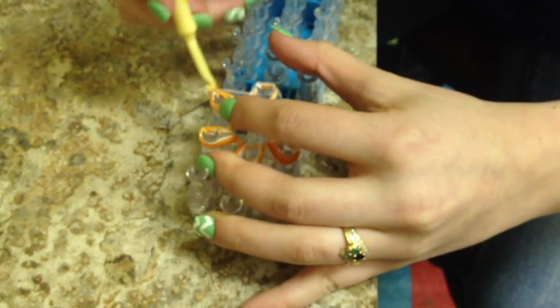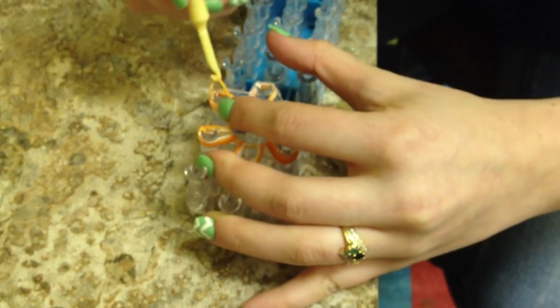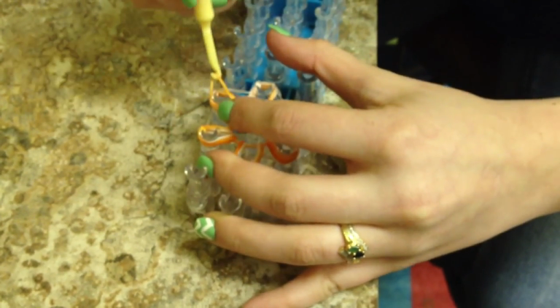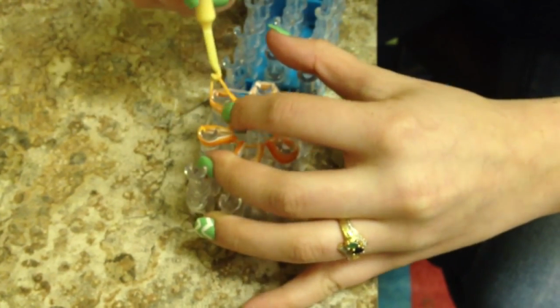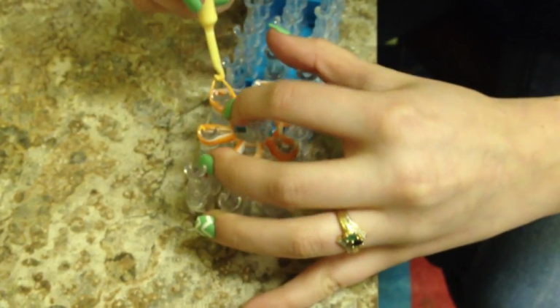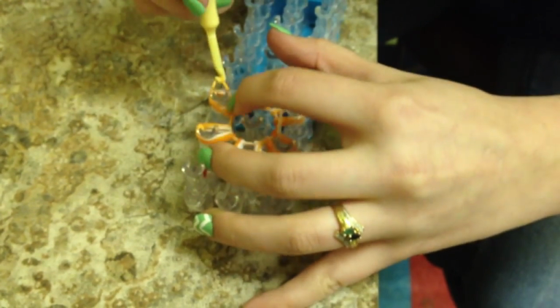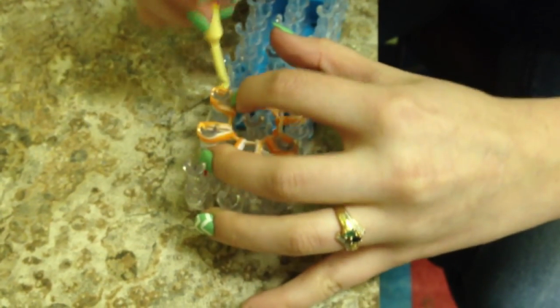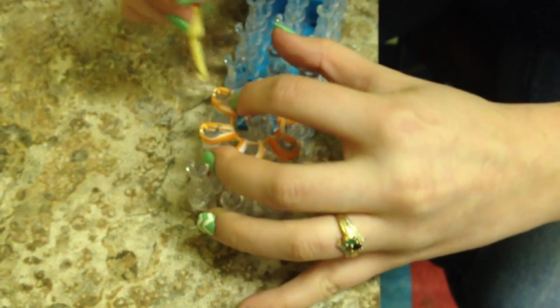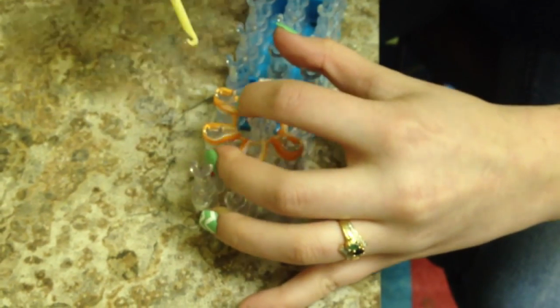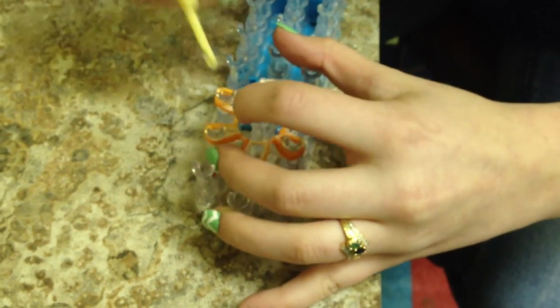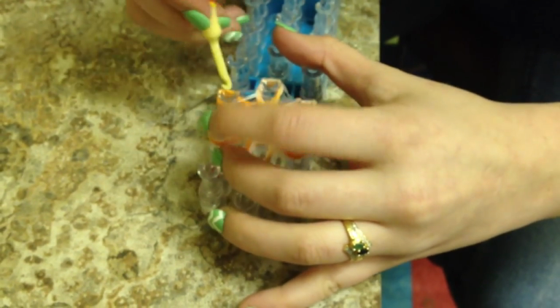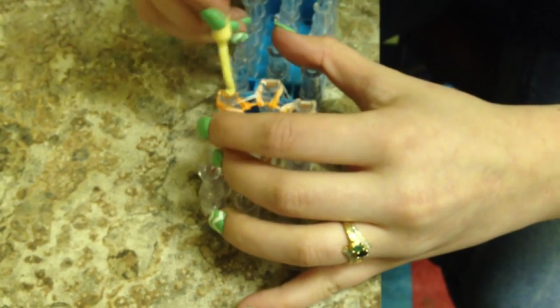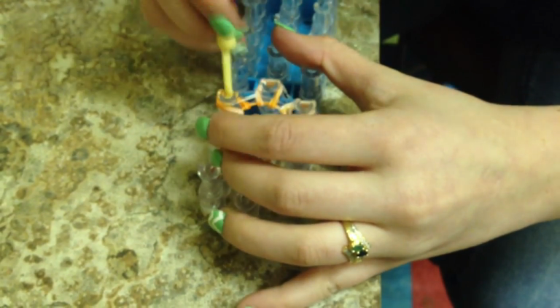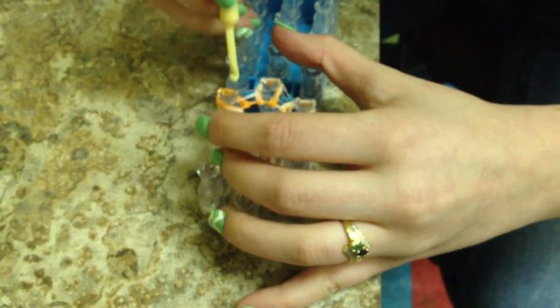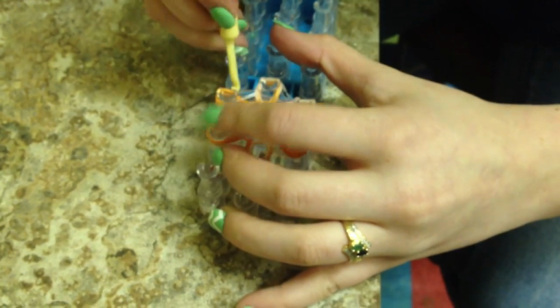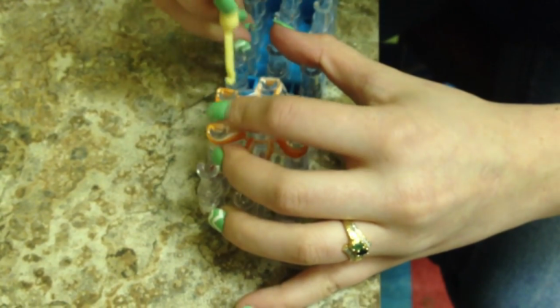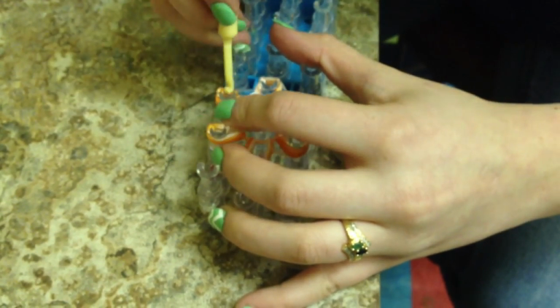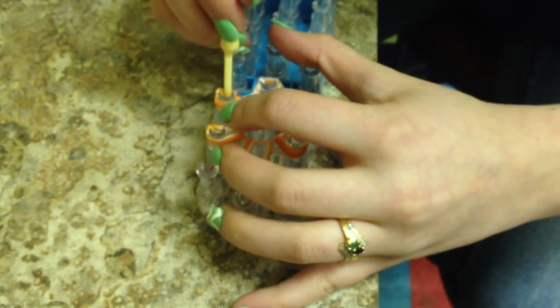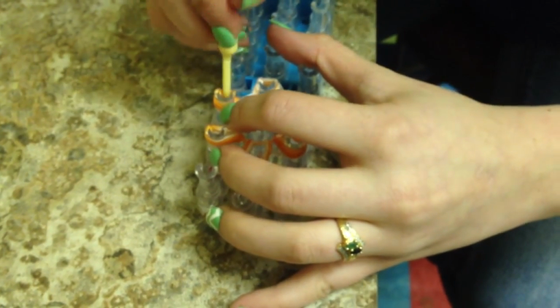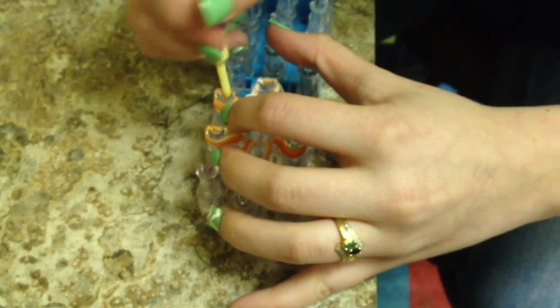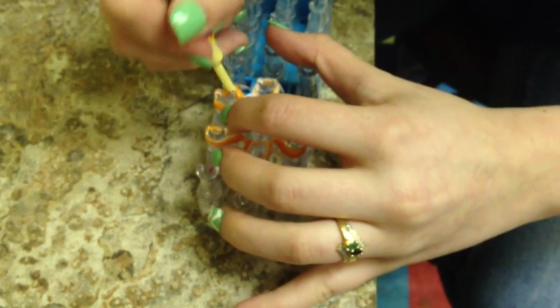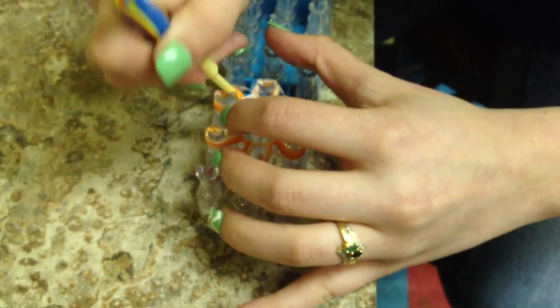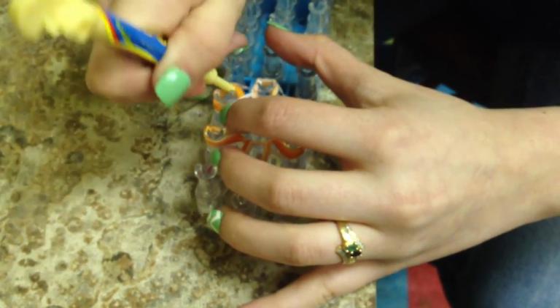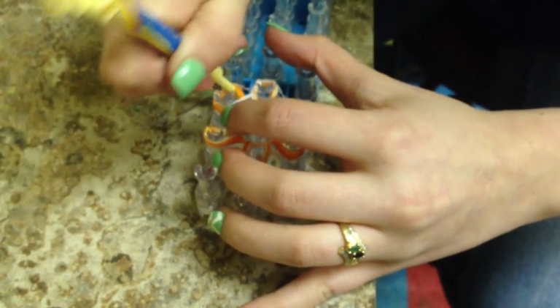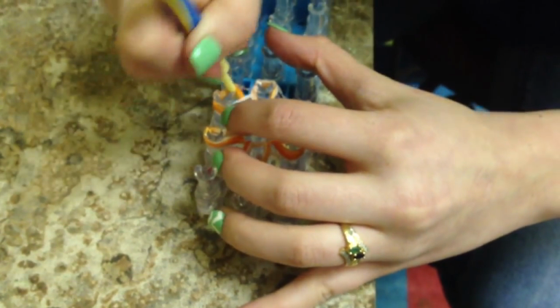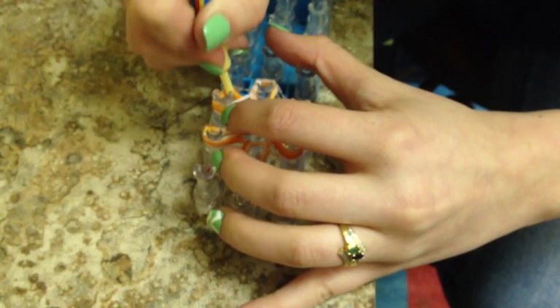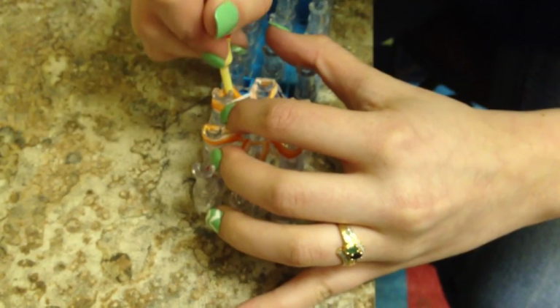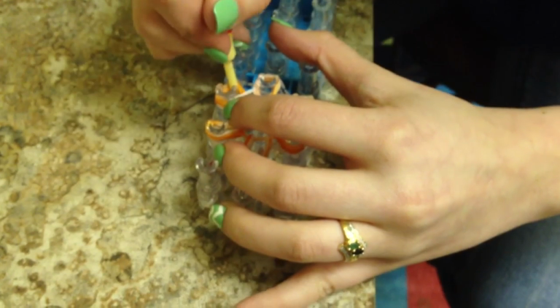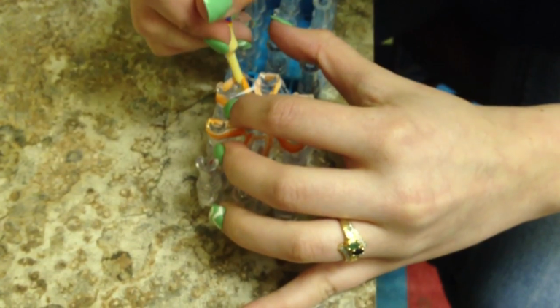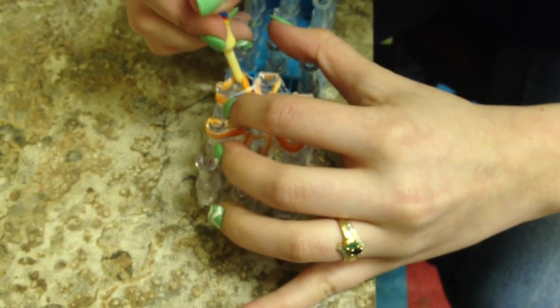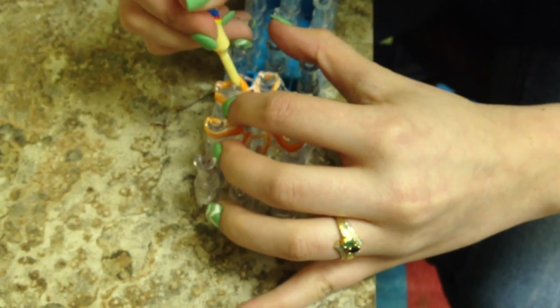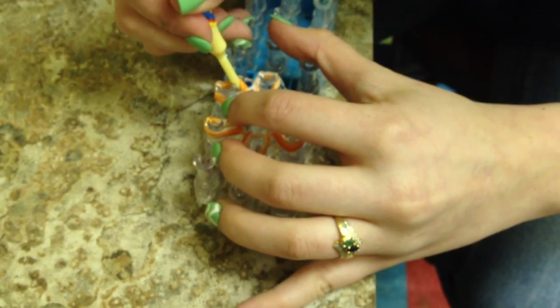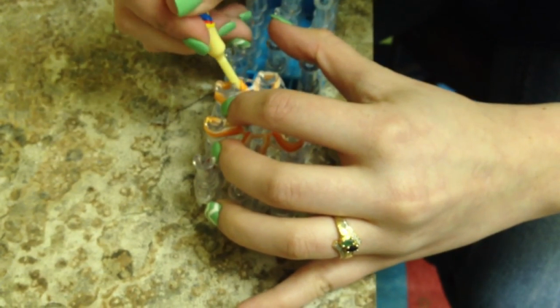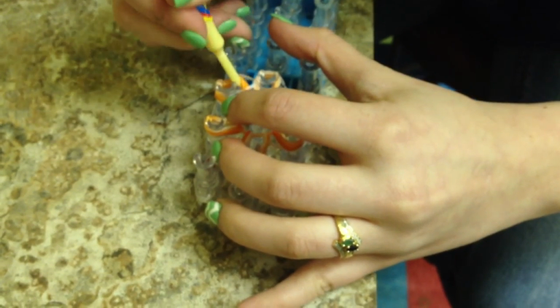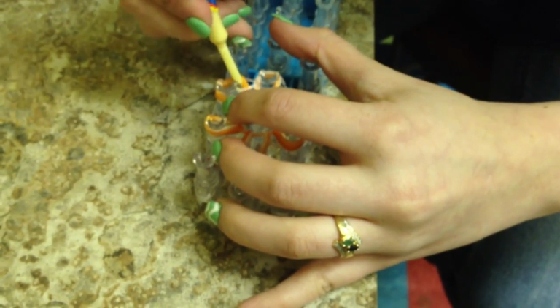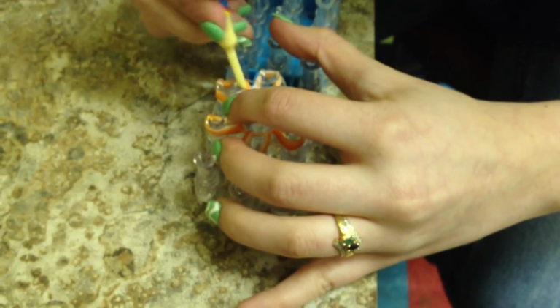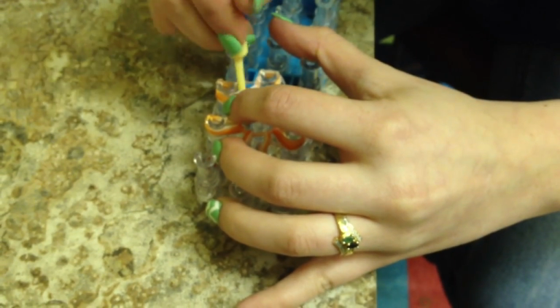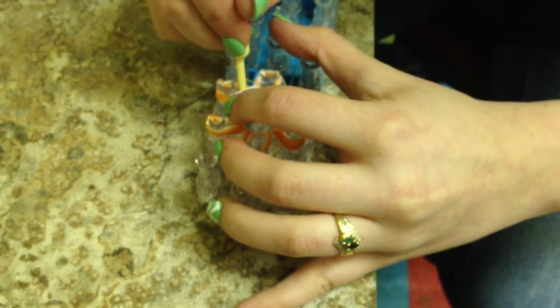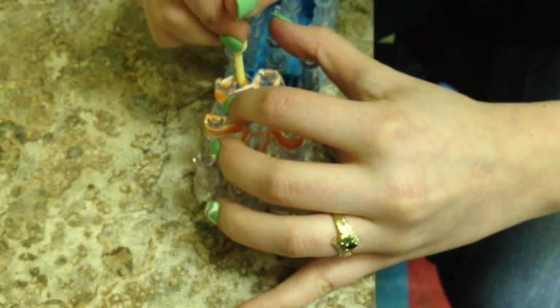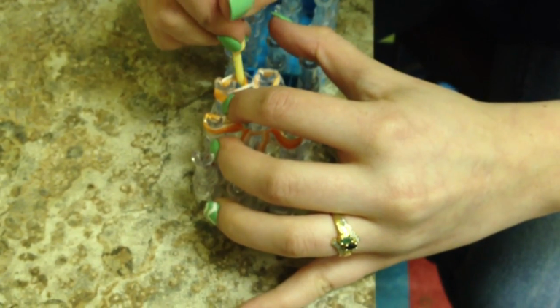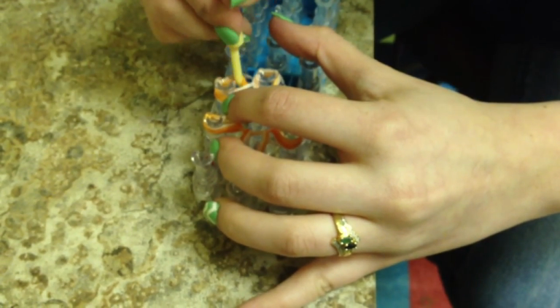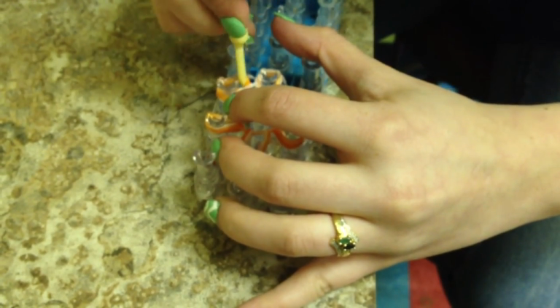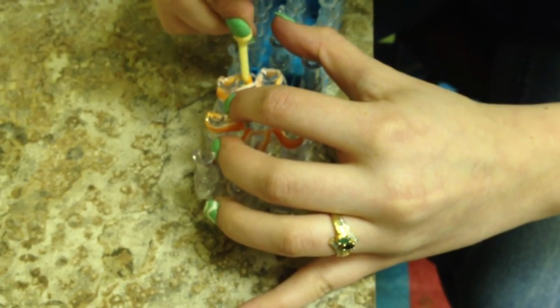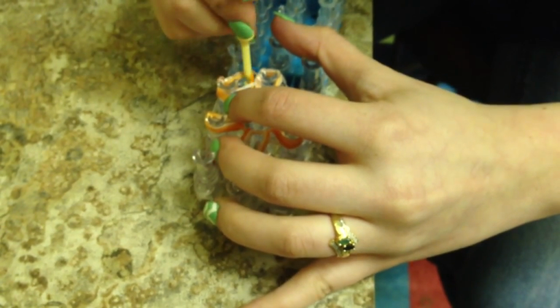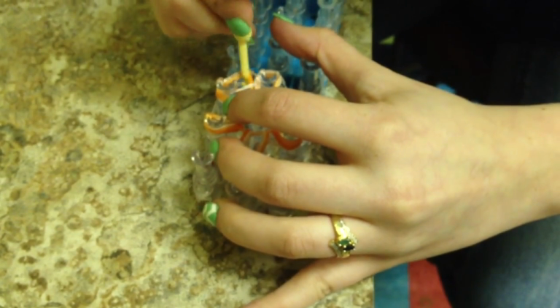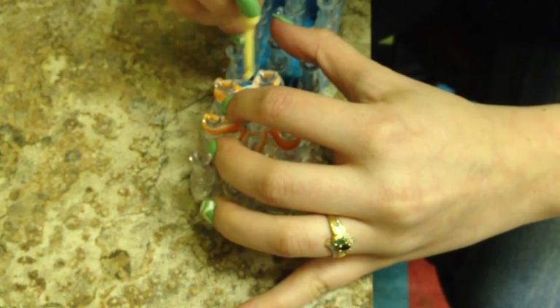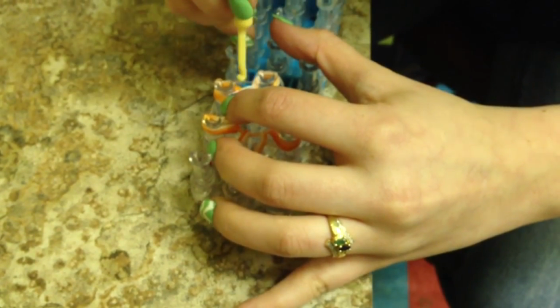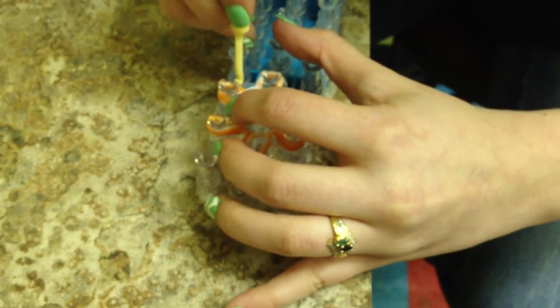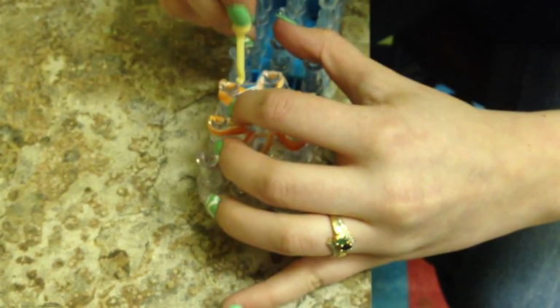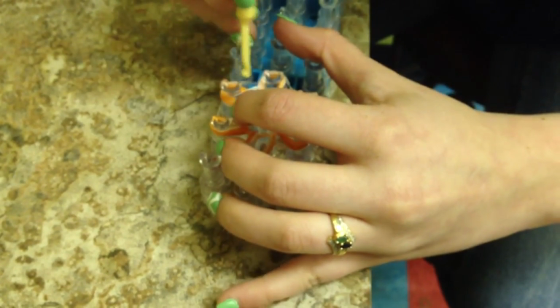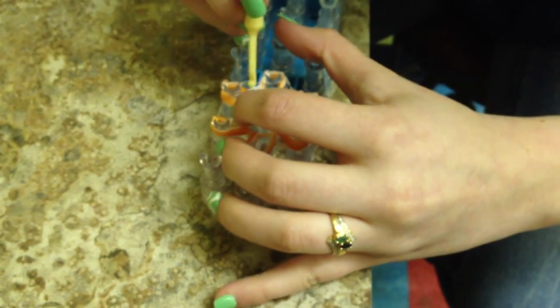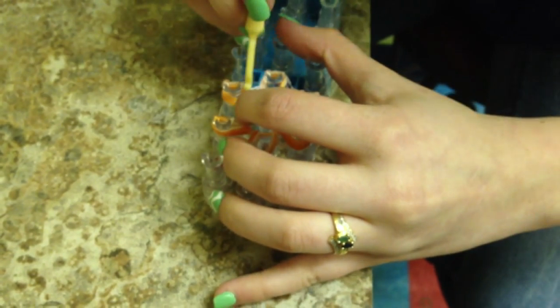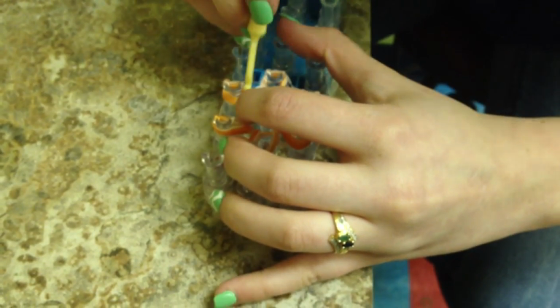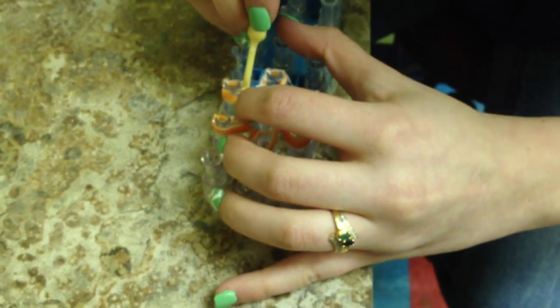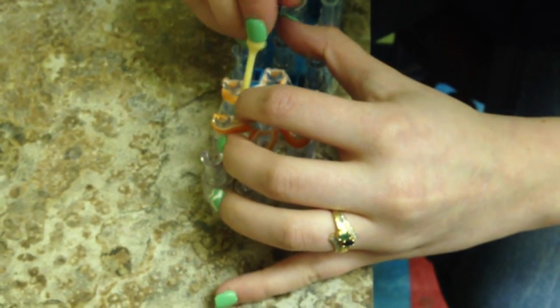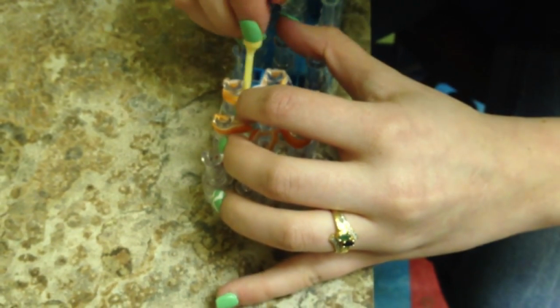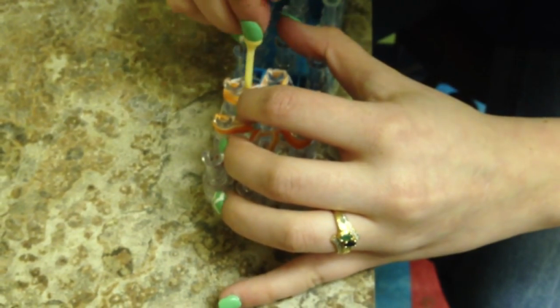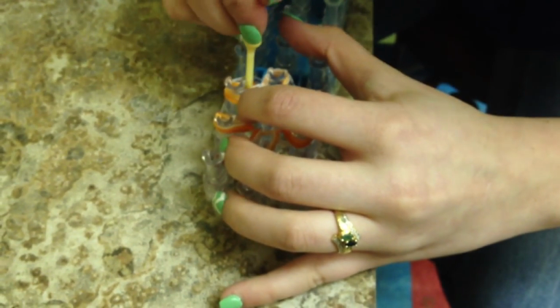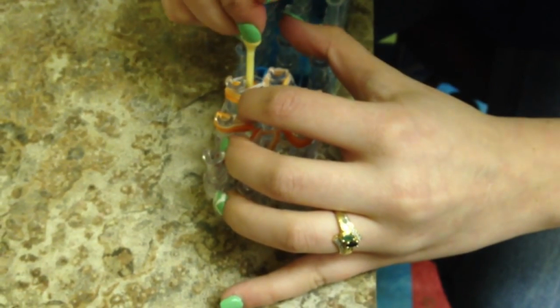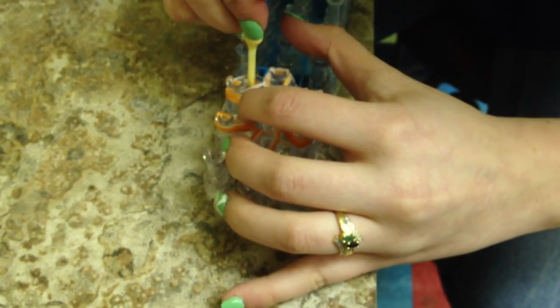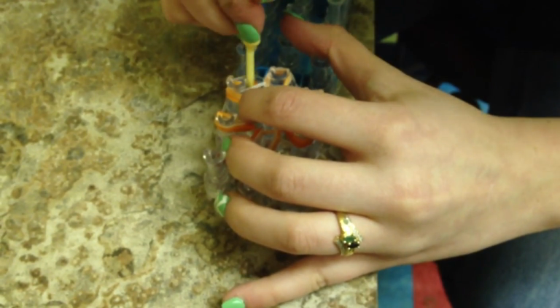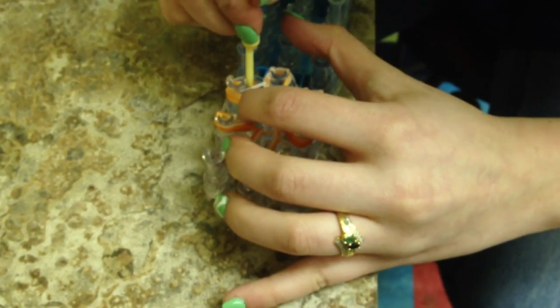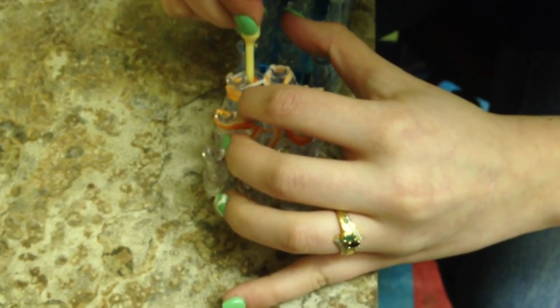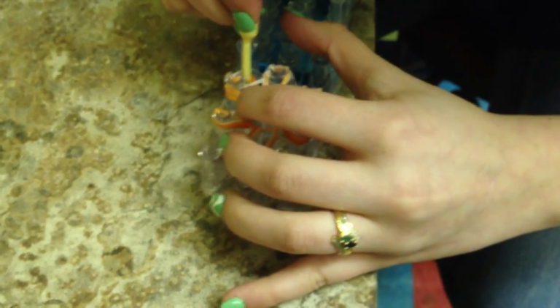Continuing to count through the remaining bands: 3, 4, 5, 6, 7, working through each position in order.